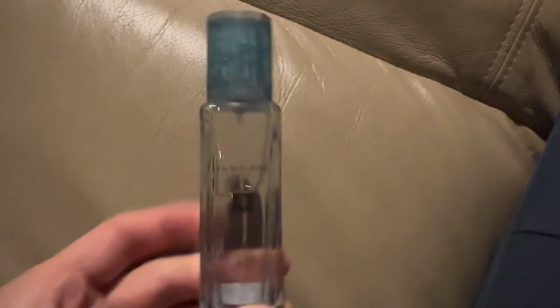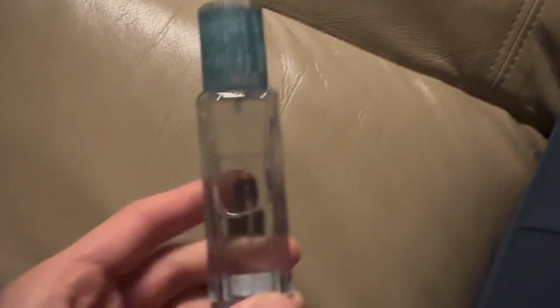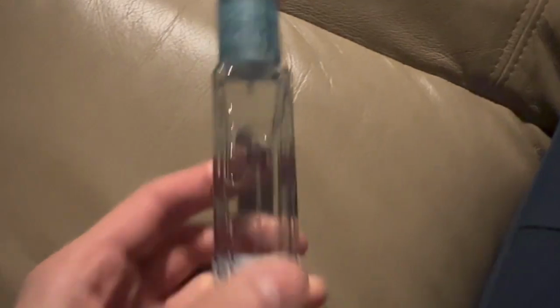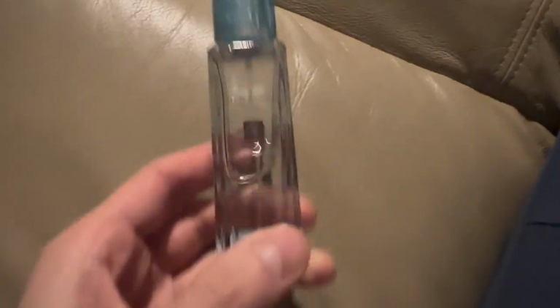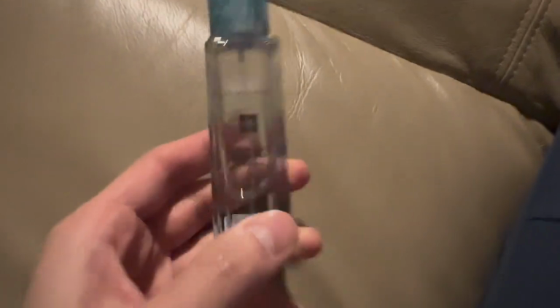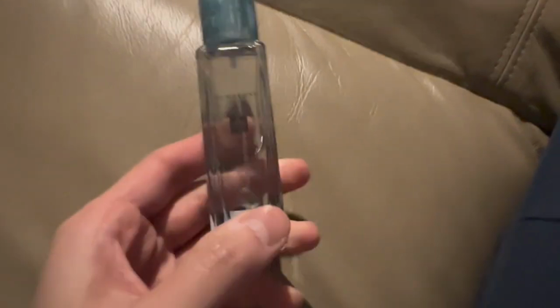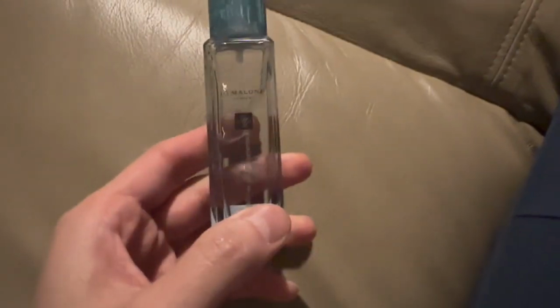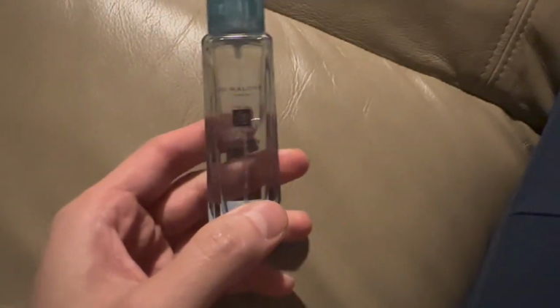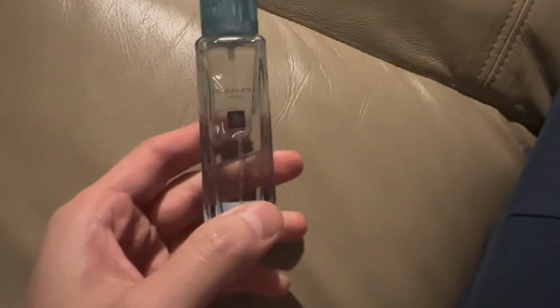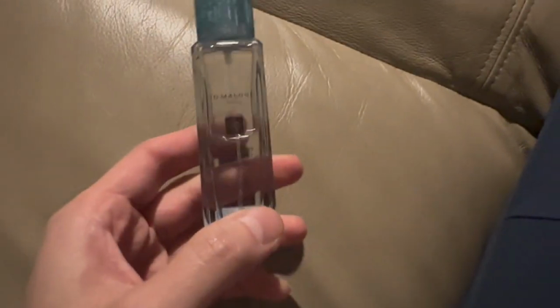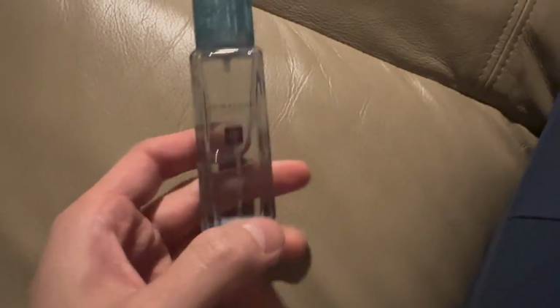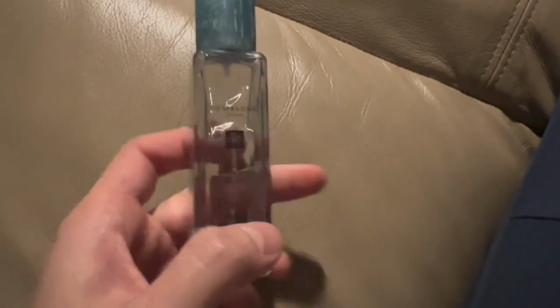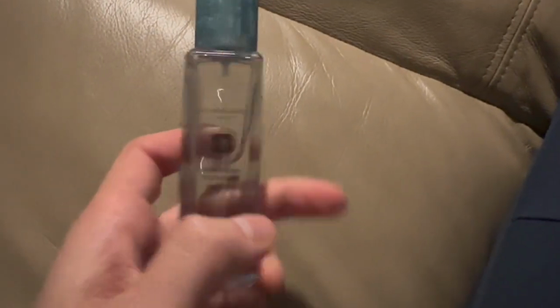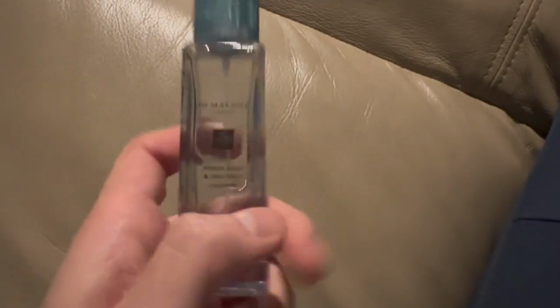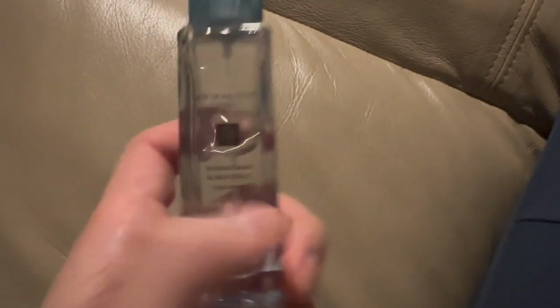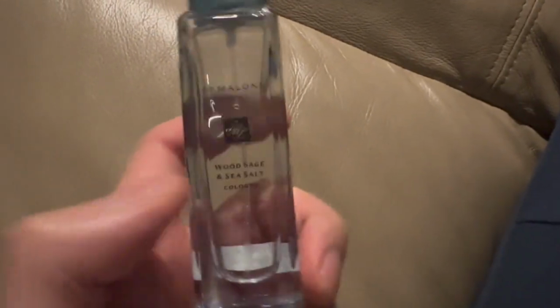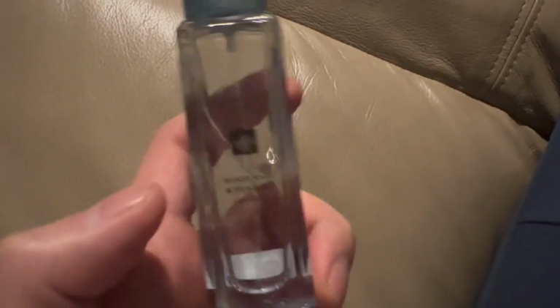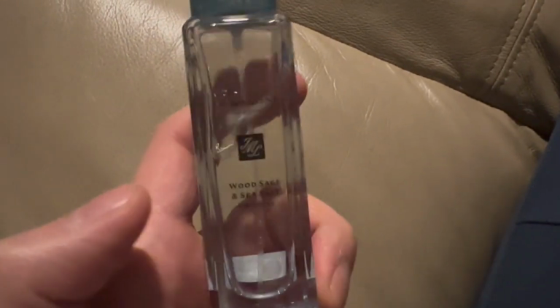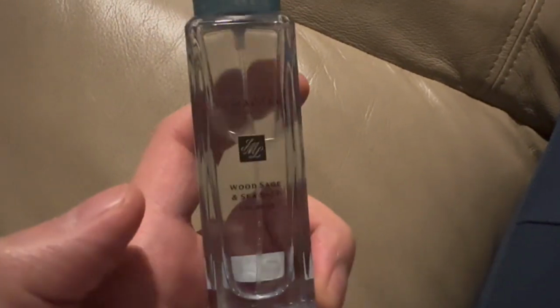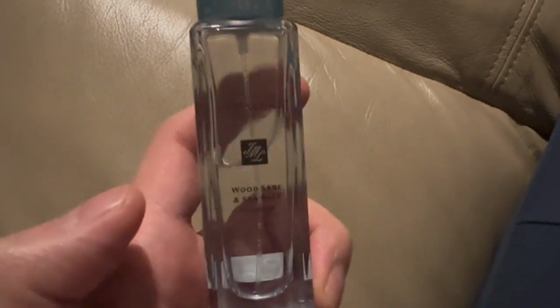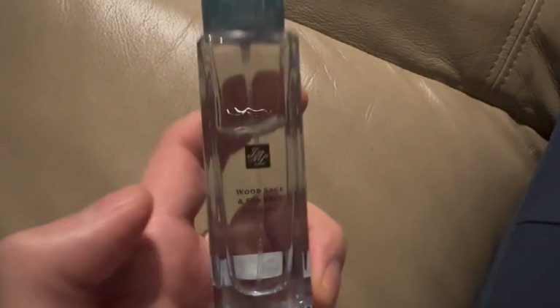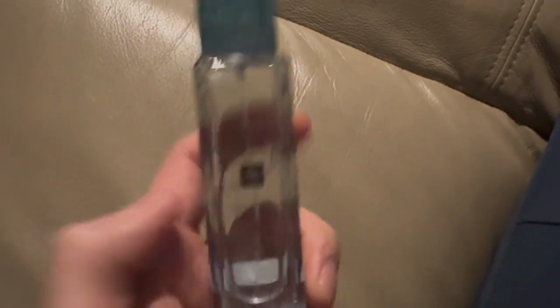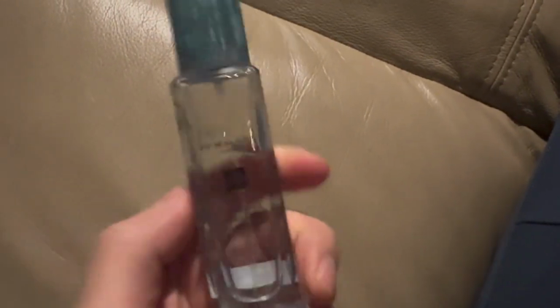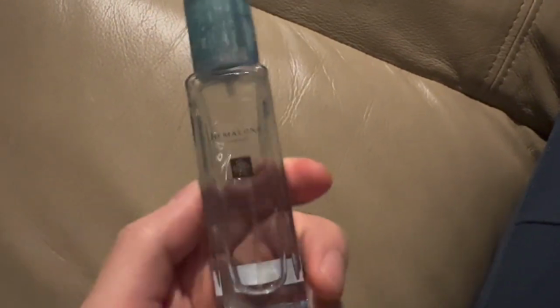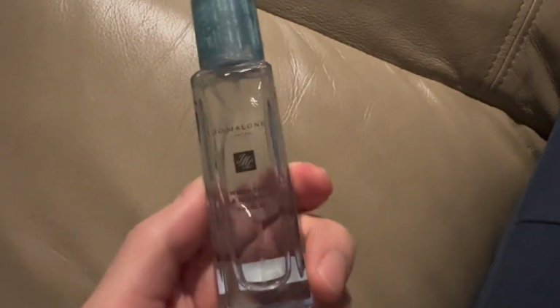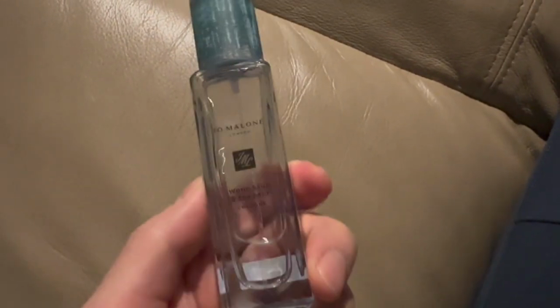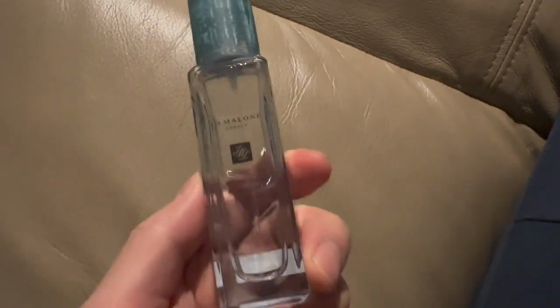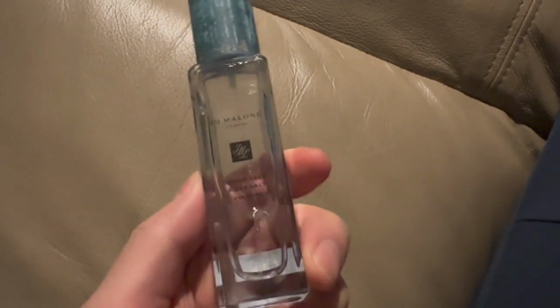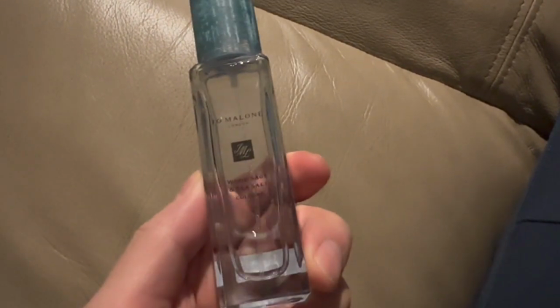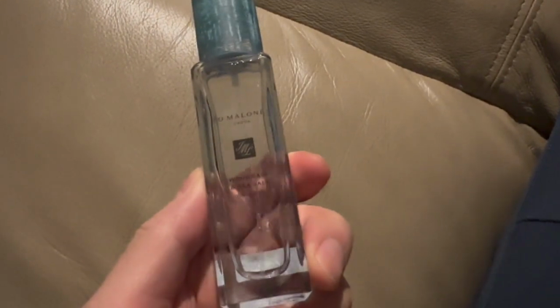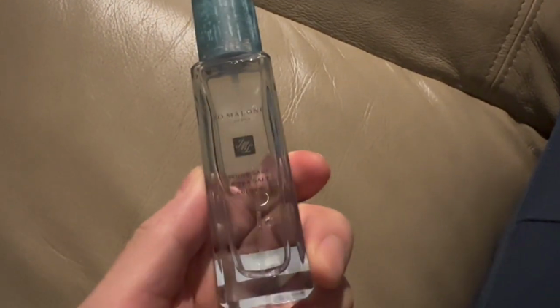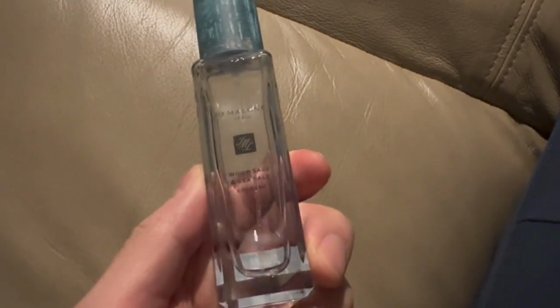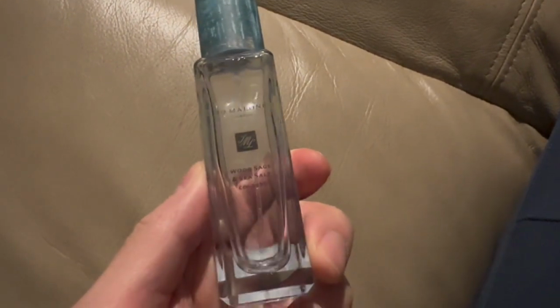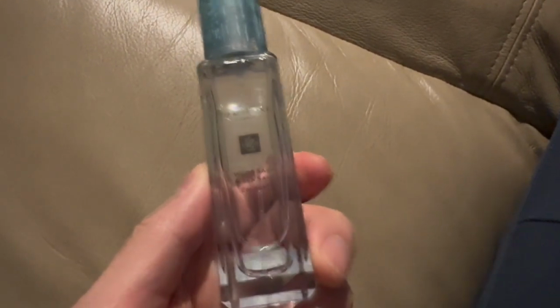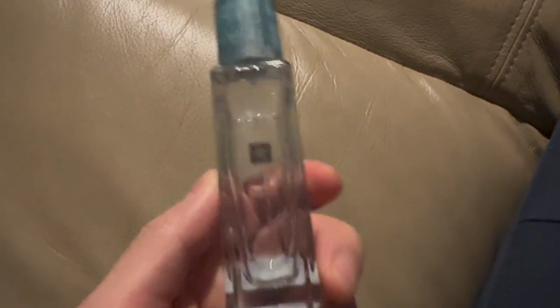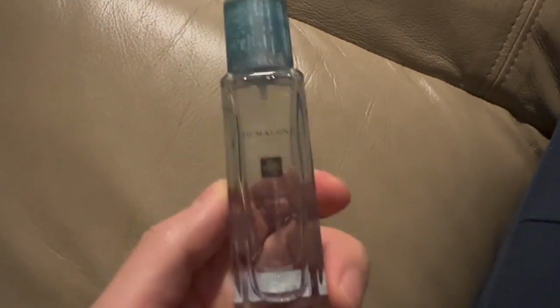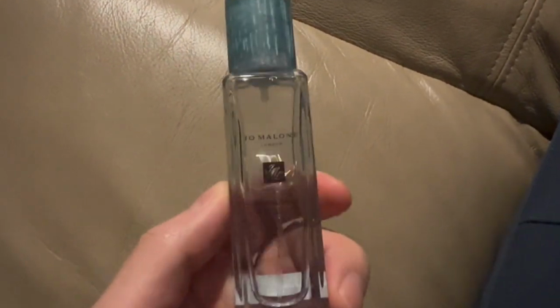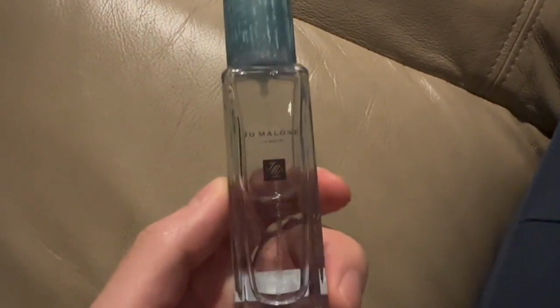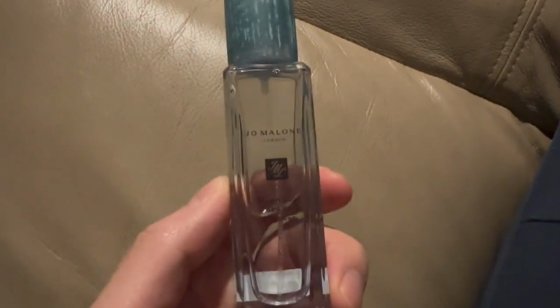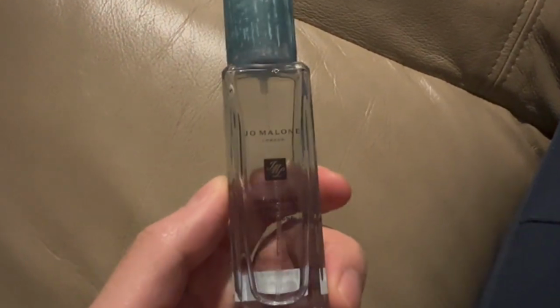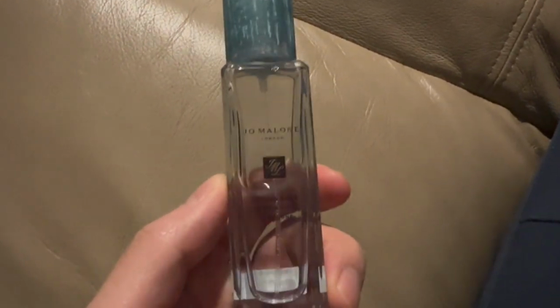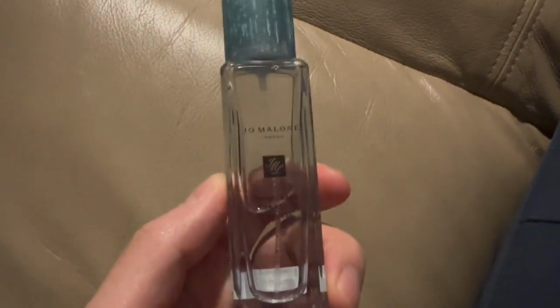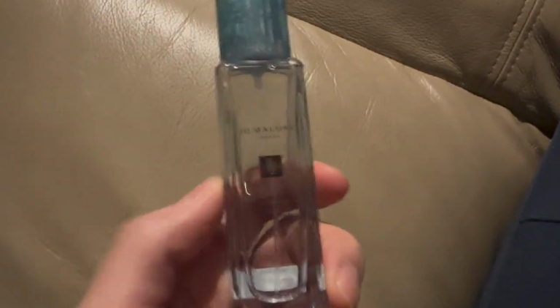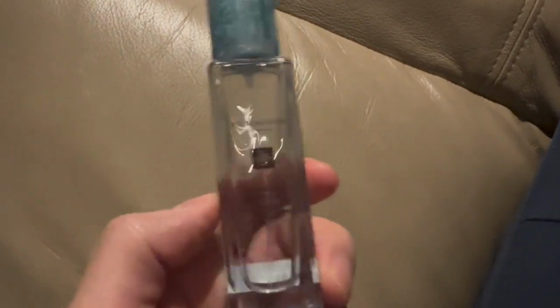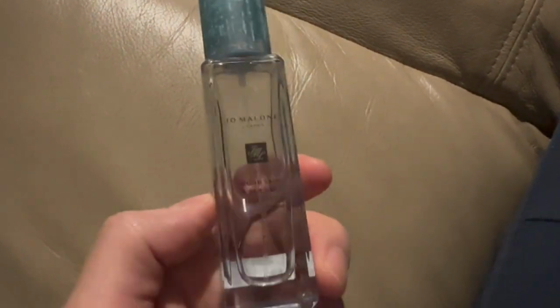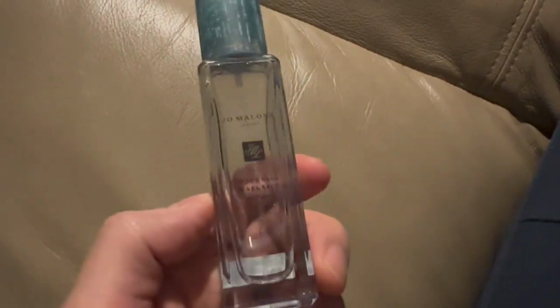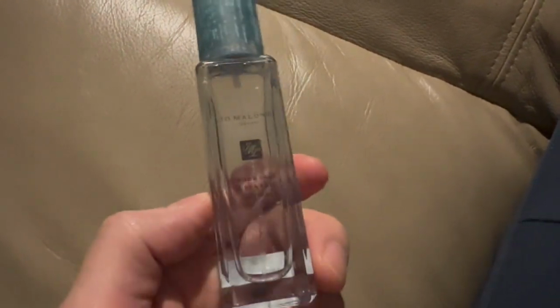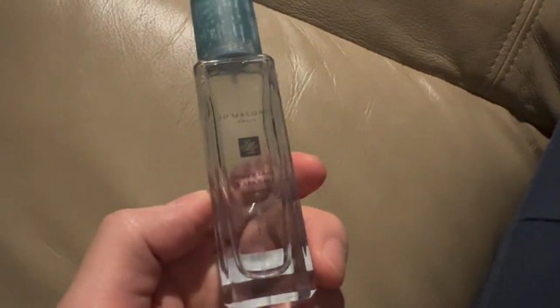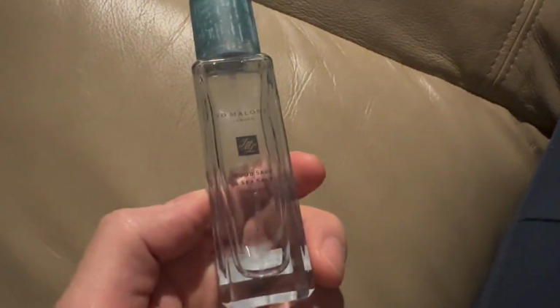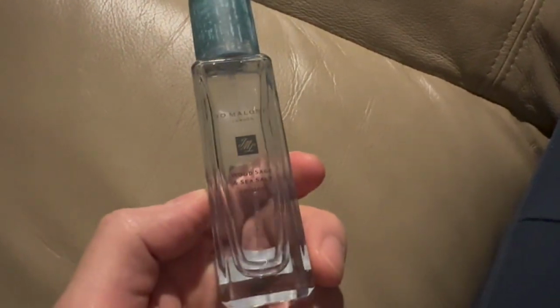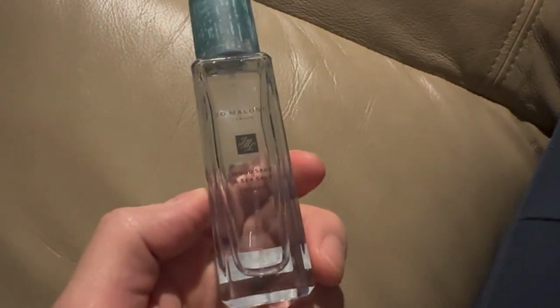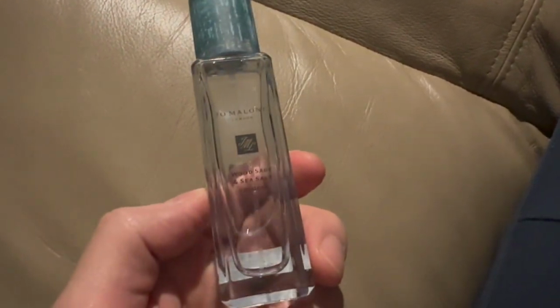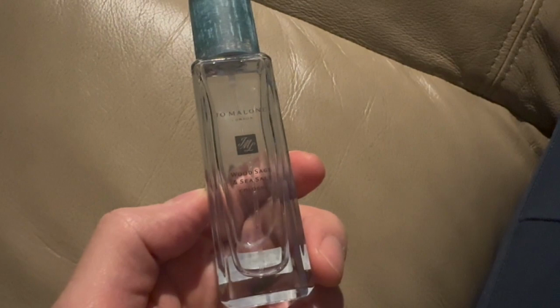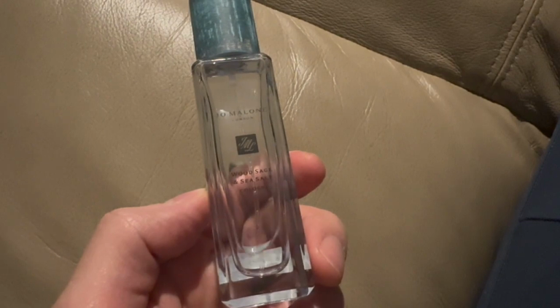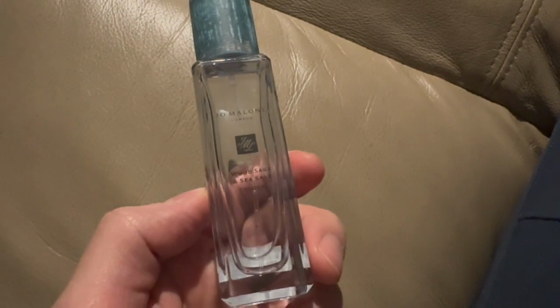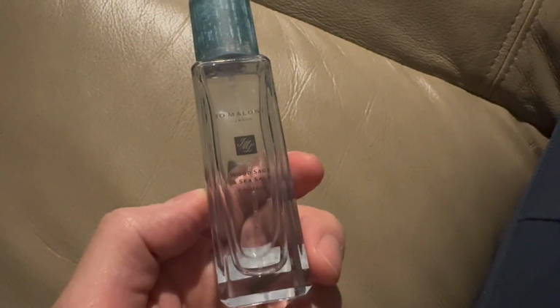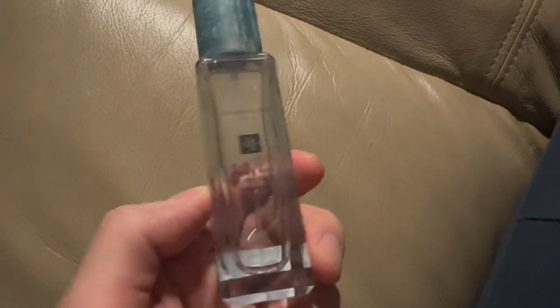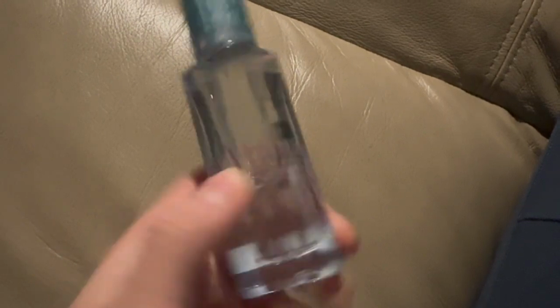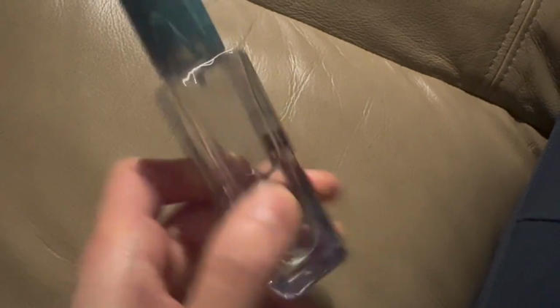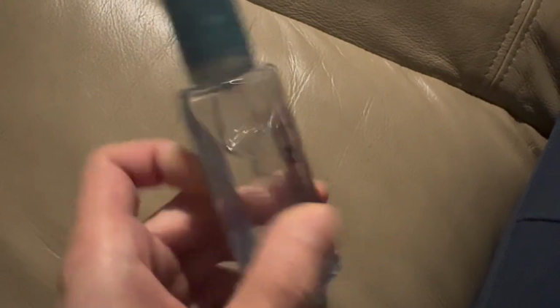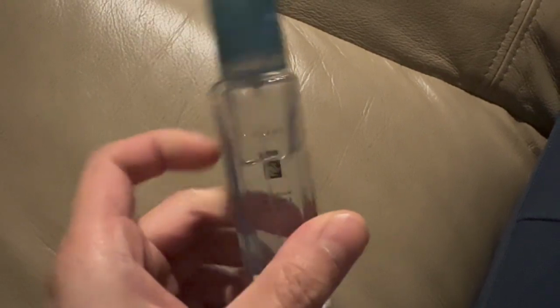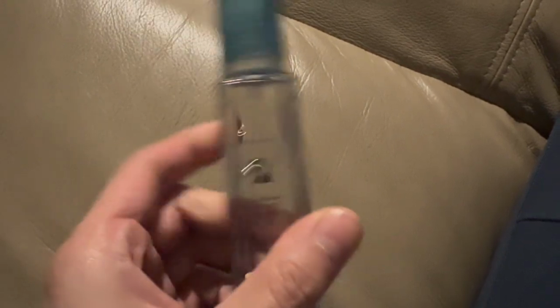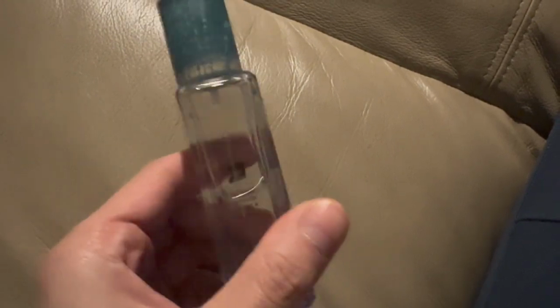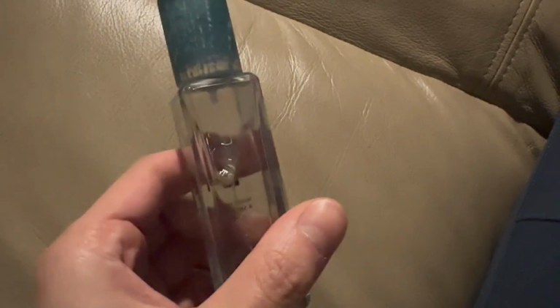What's up YouTube? It's your boy Dricky Chan. Today I'm doing a quick rapid-fire review of Jo Malone Wood Sage and Sea Salt.